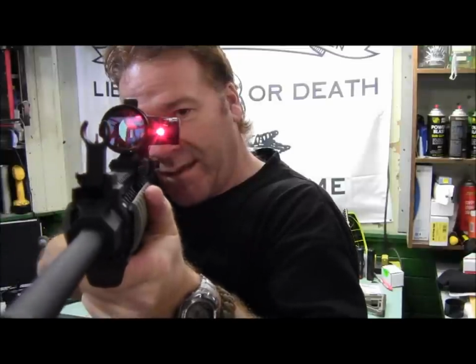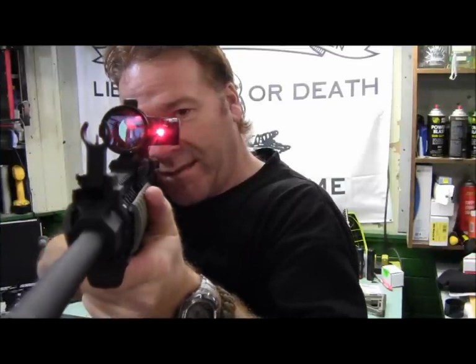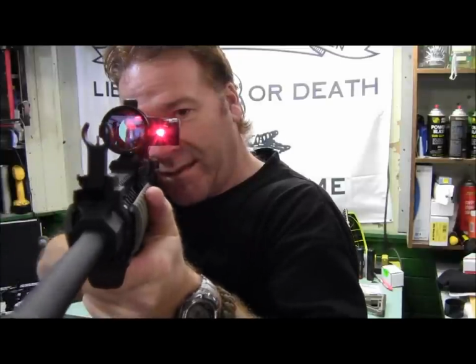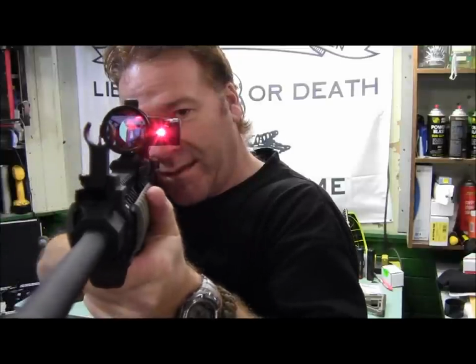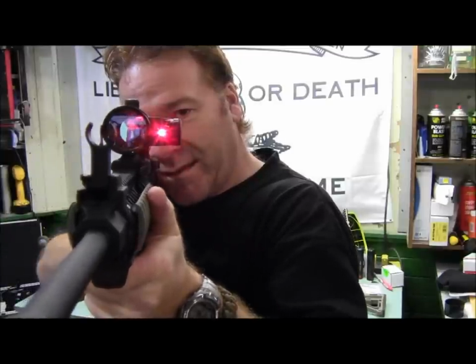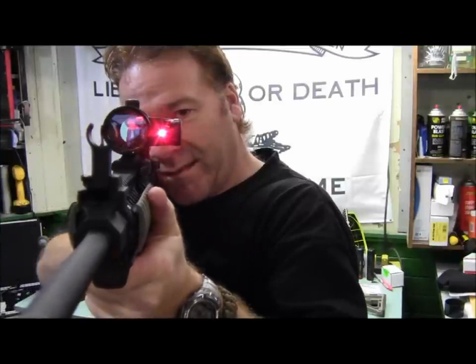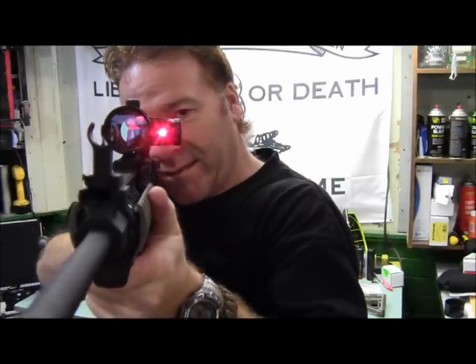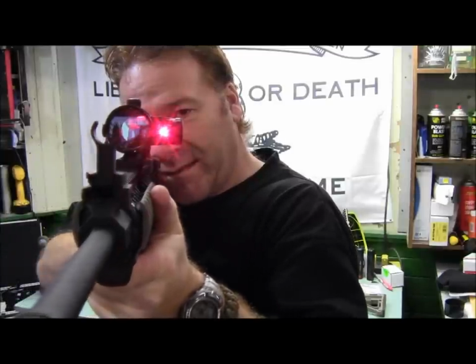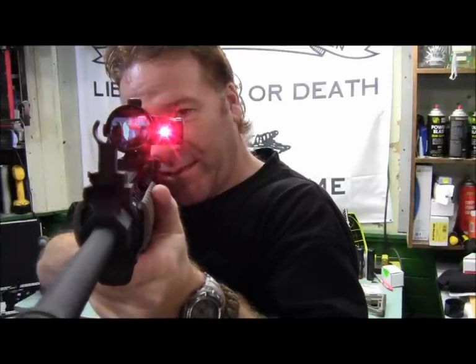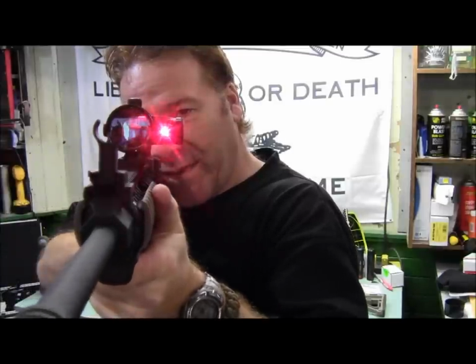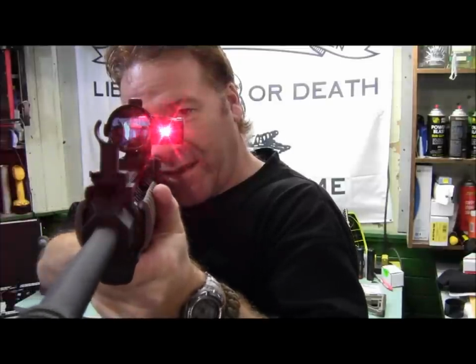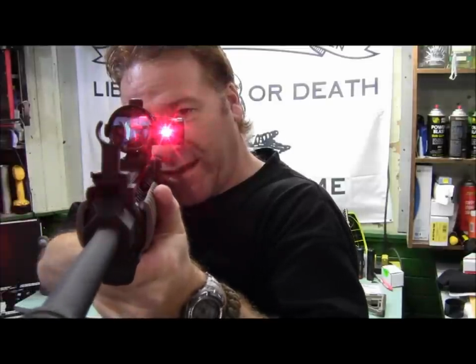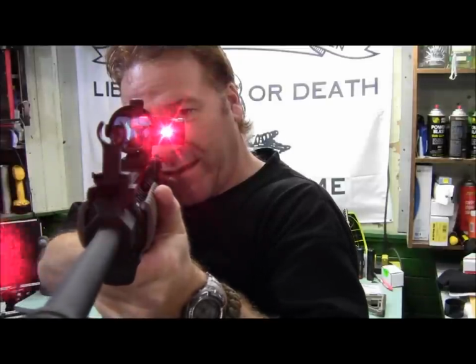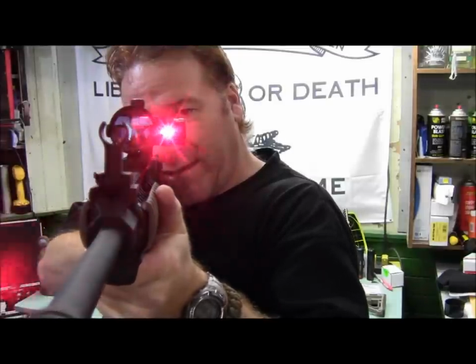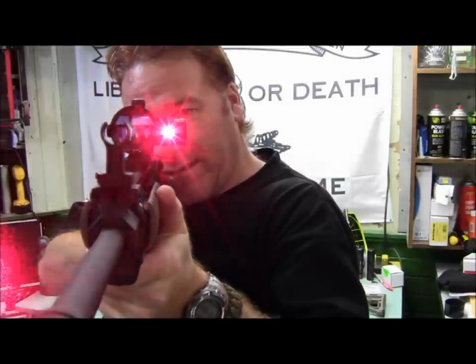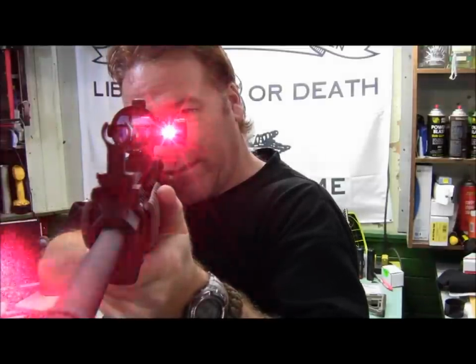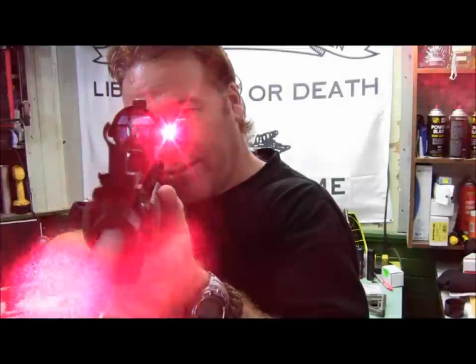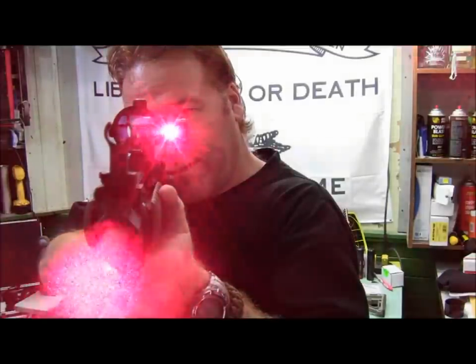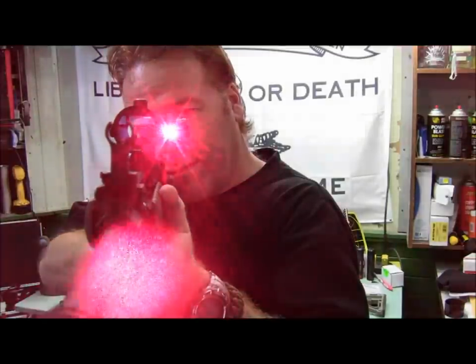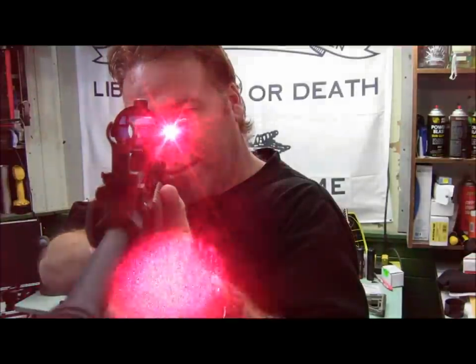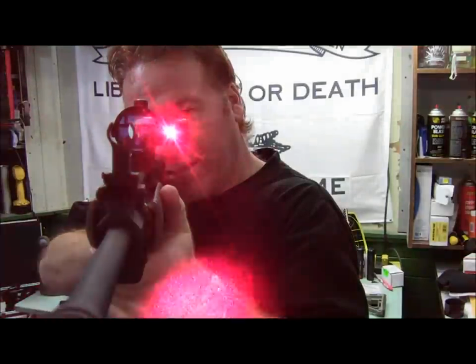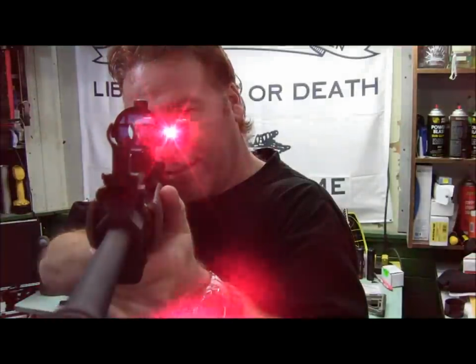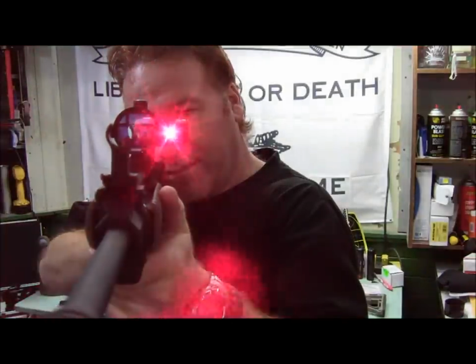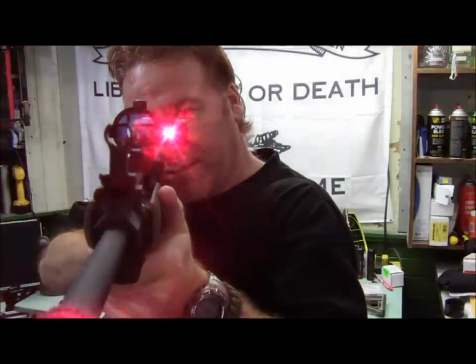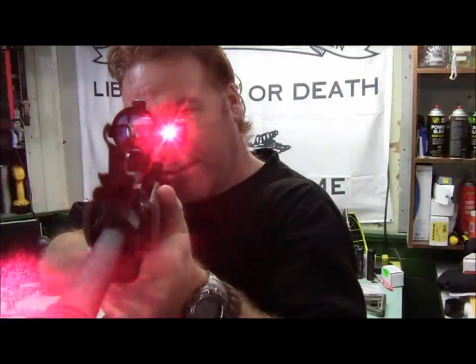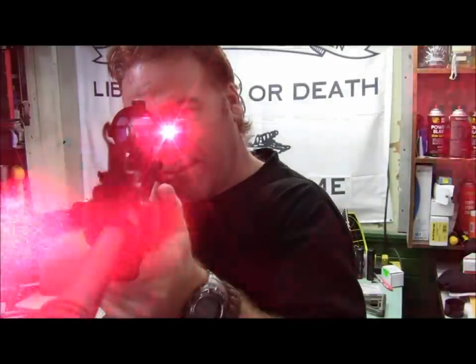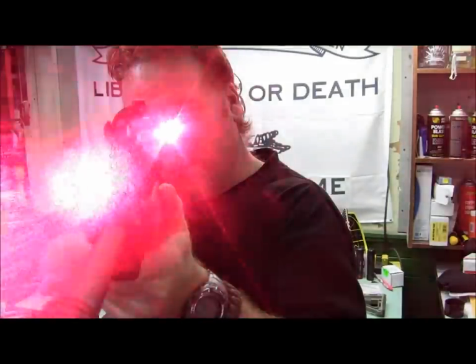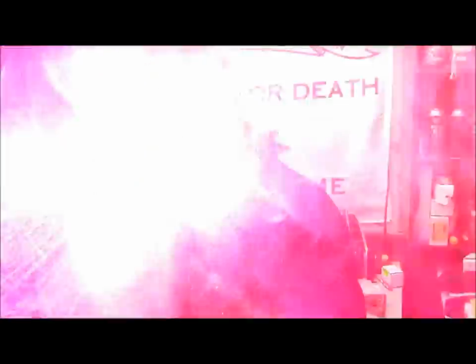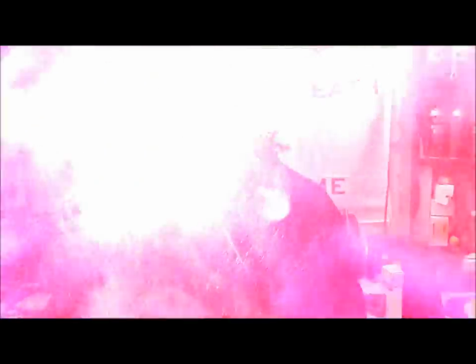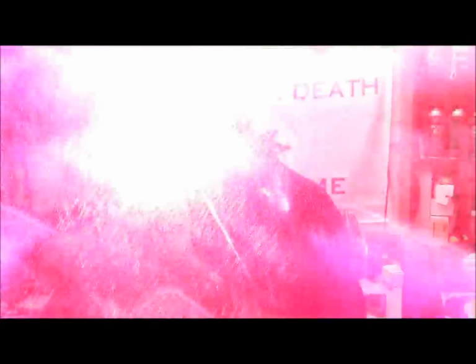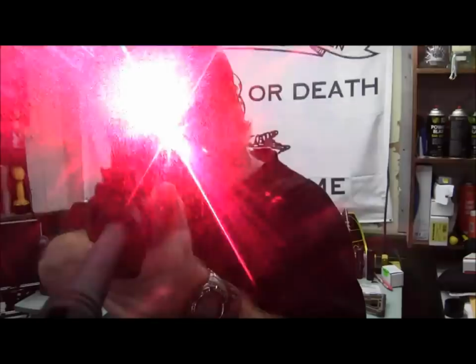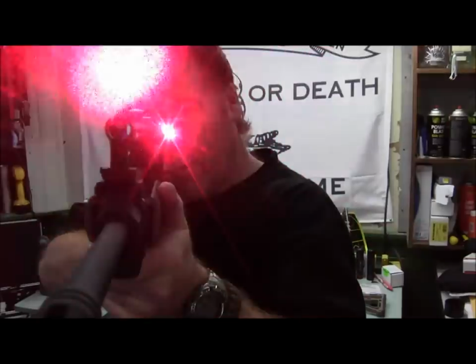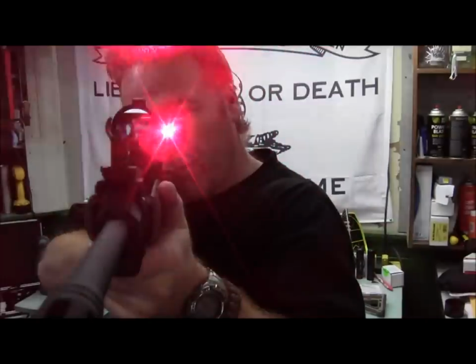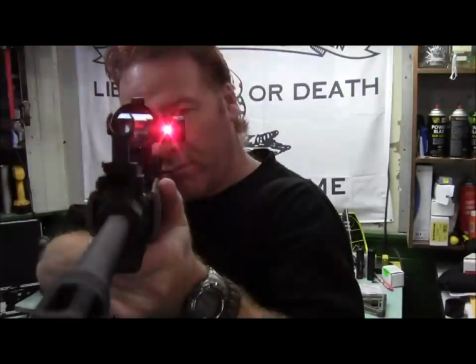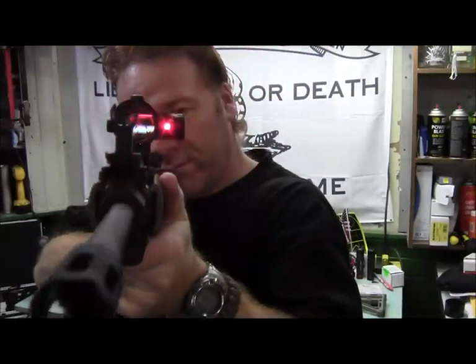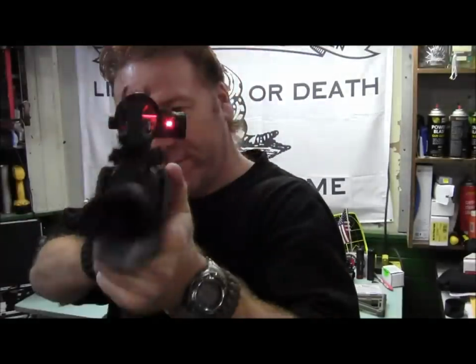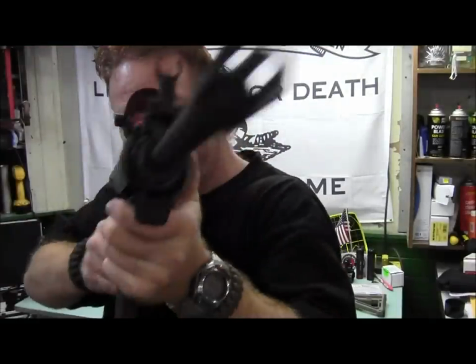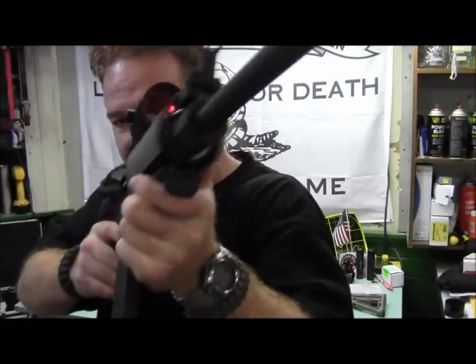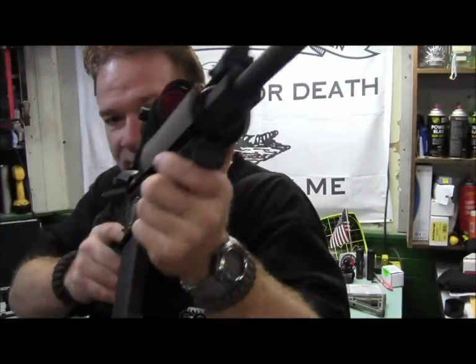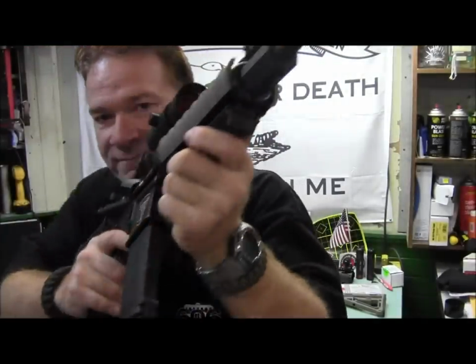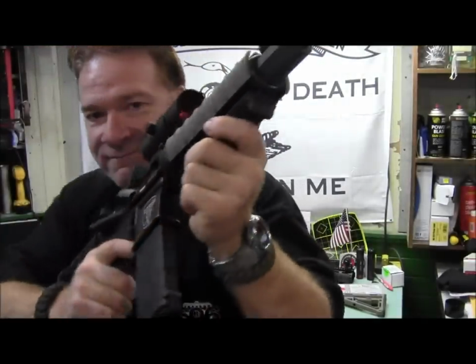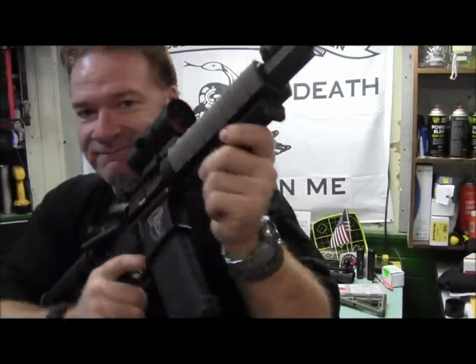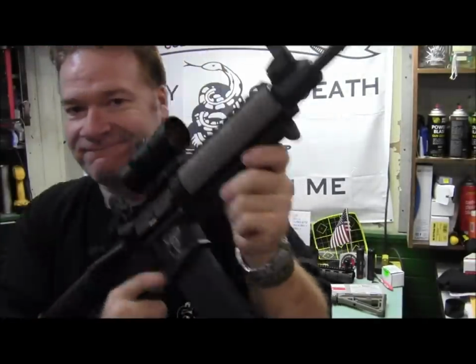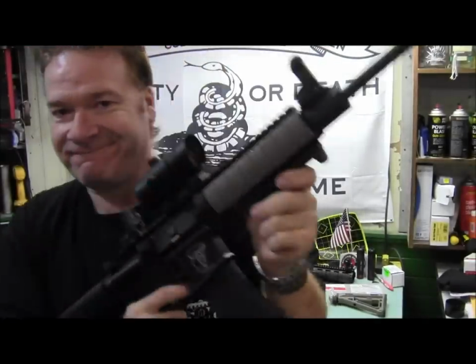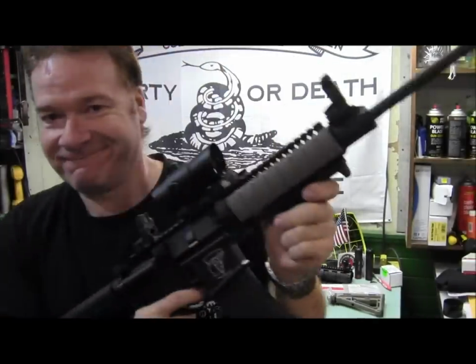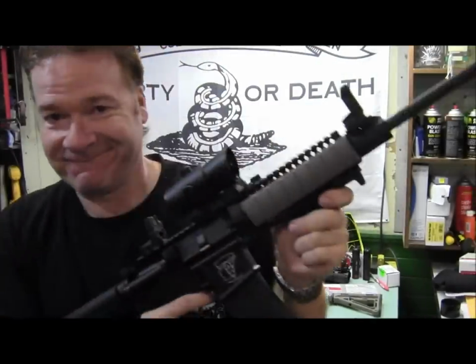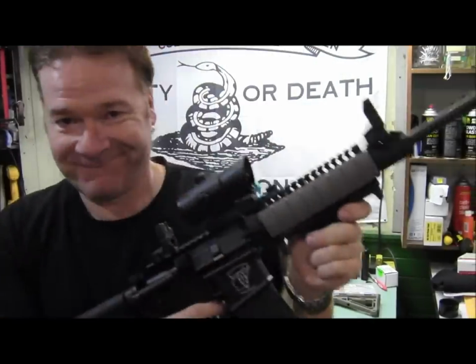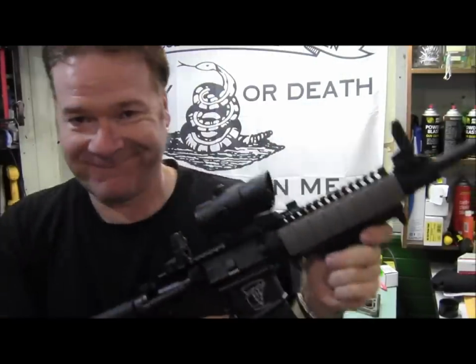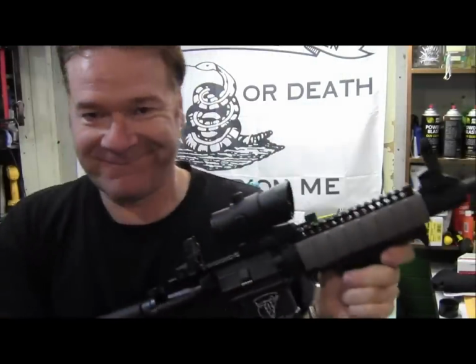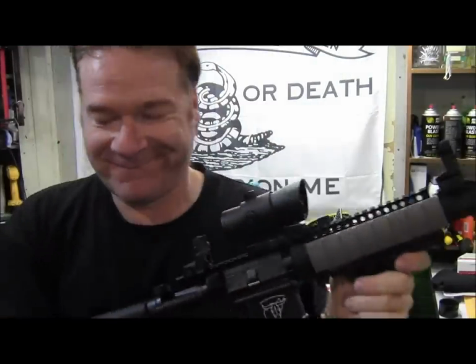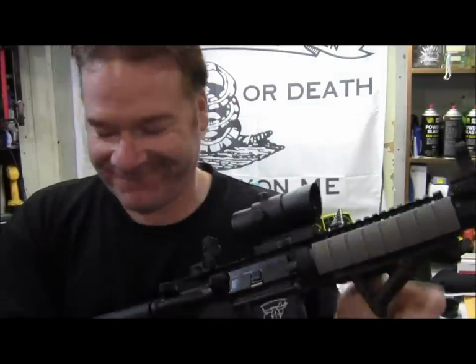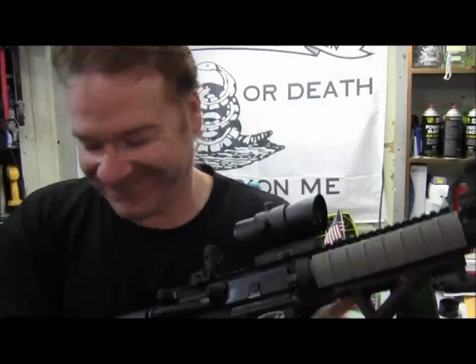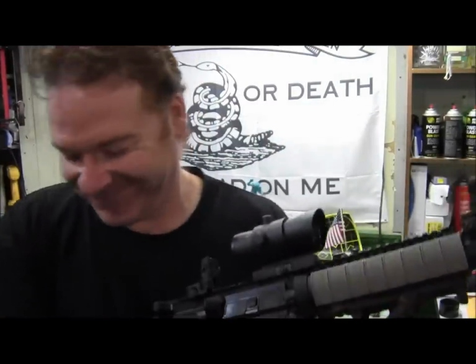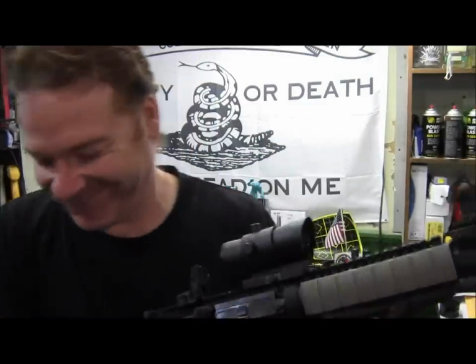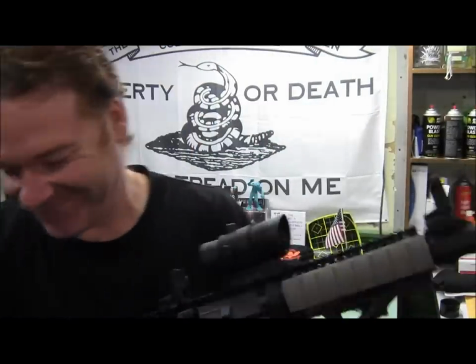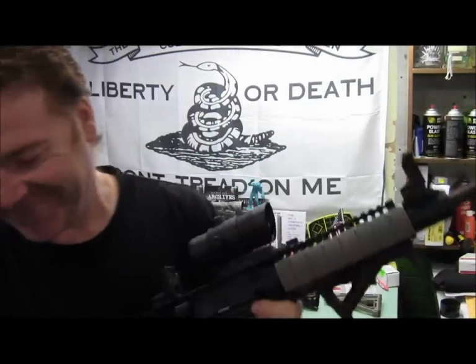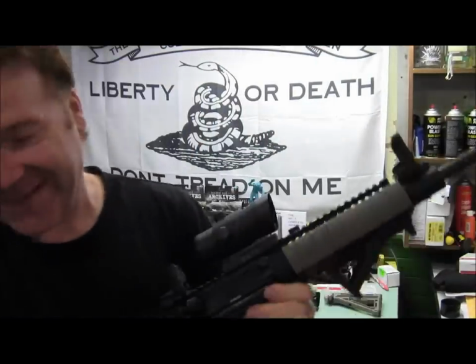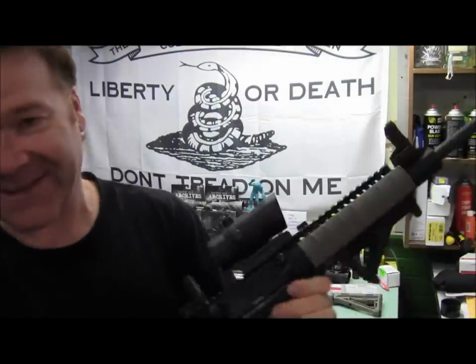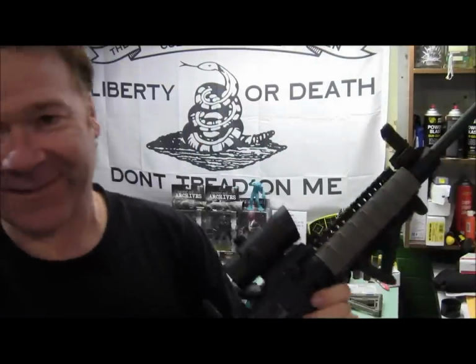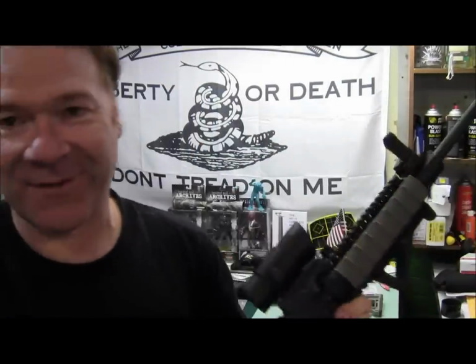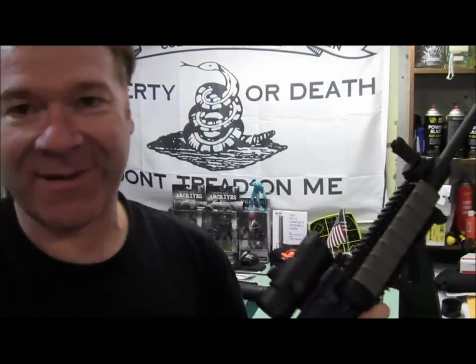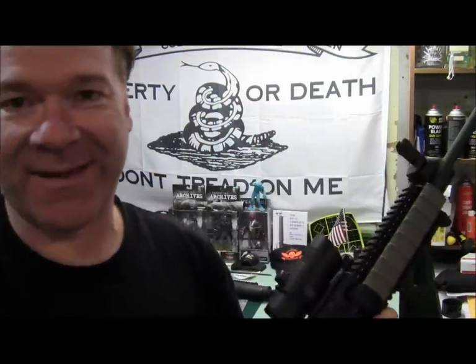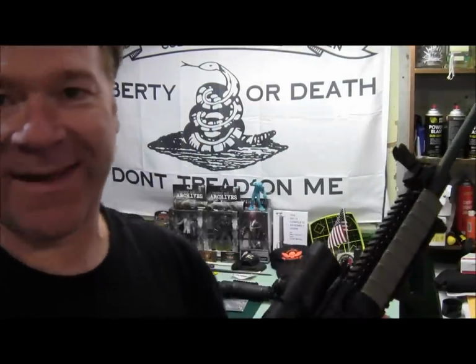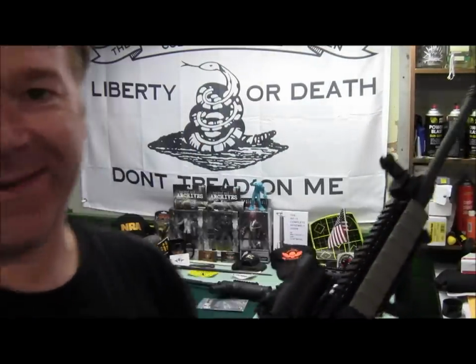I'm out of here. You guys have a good day.